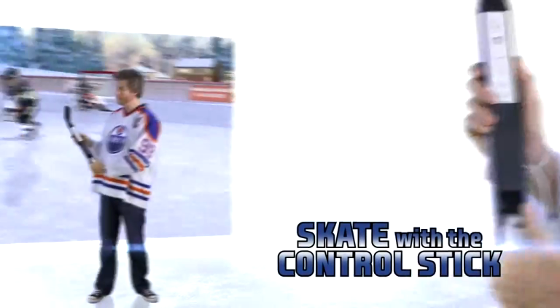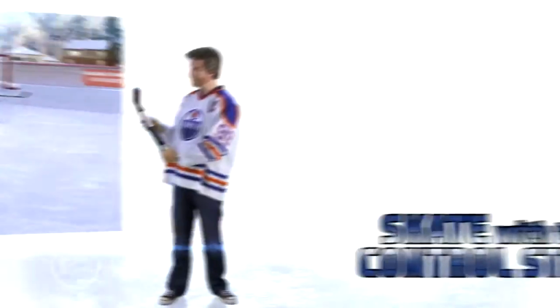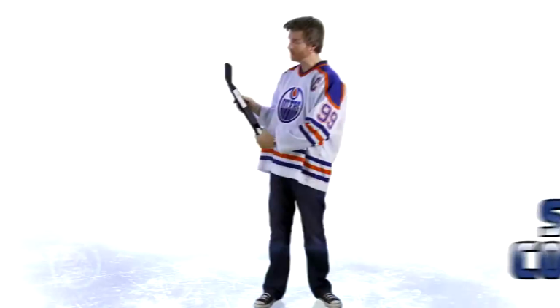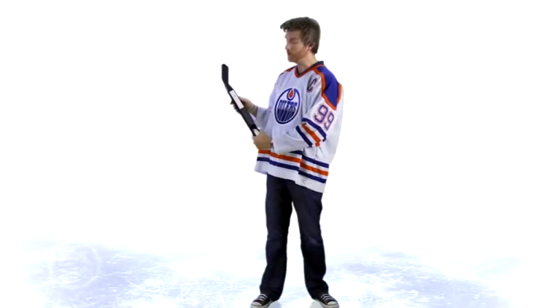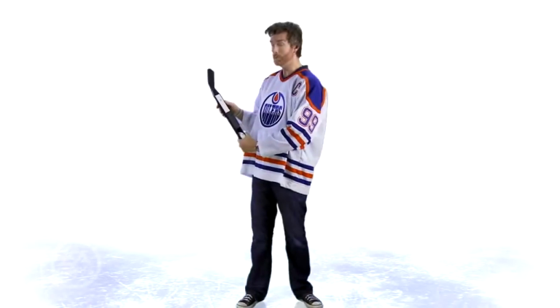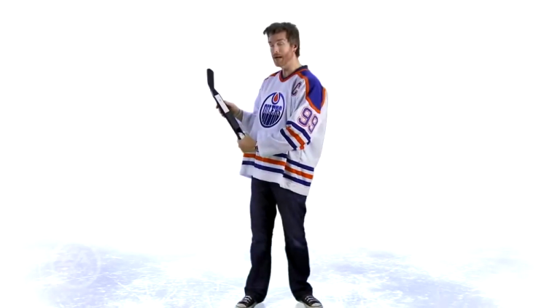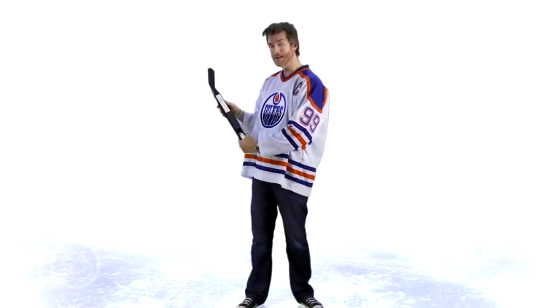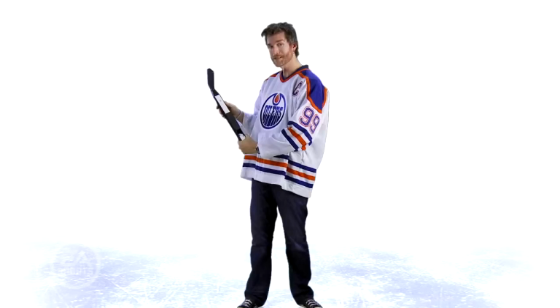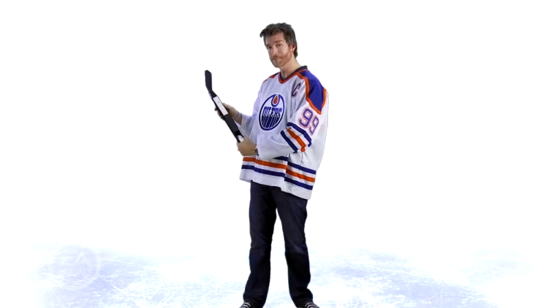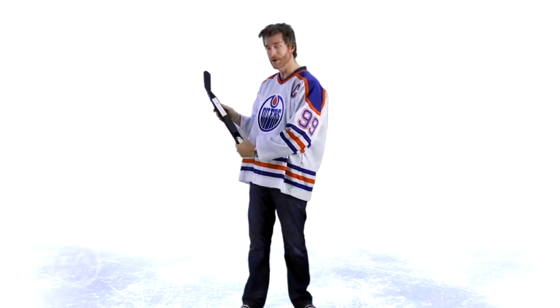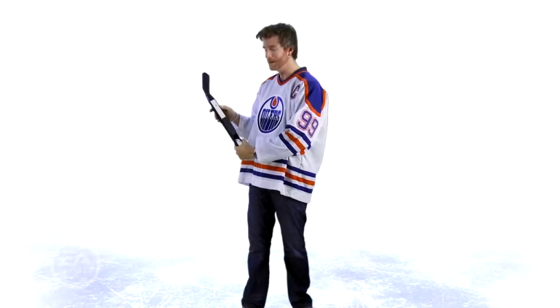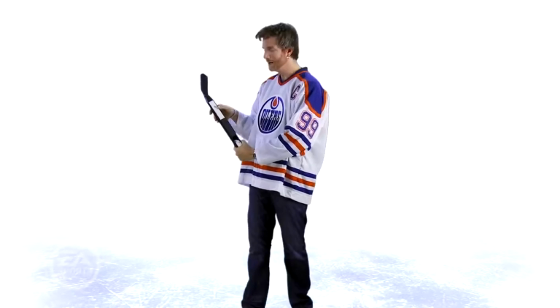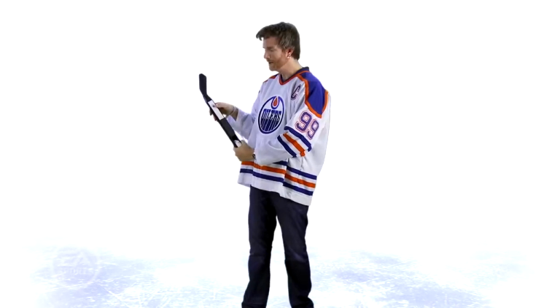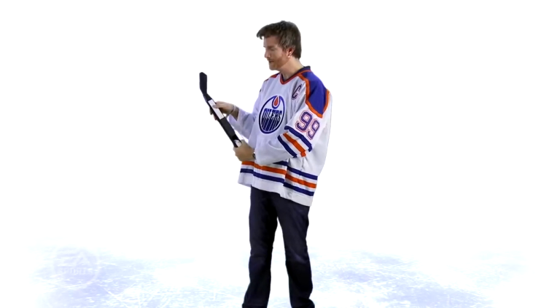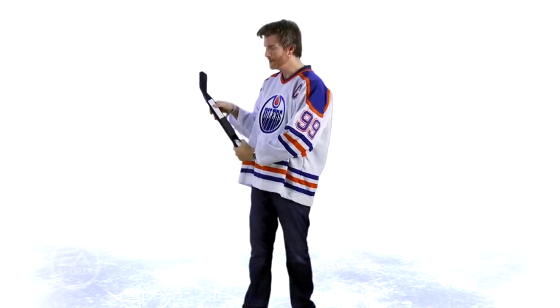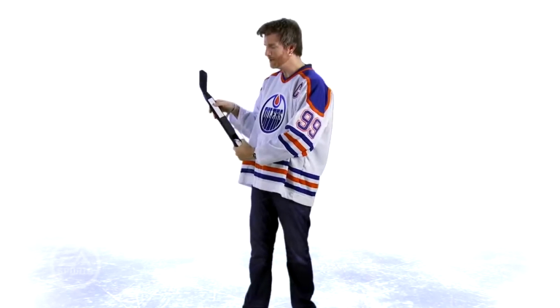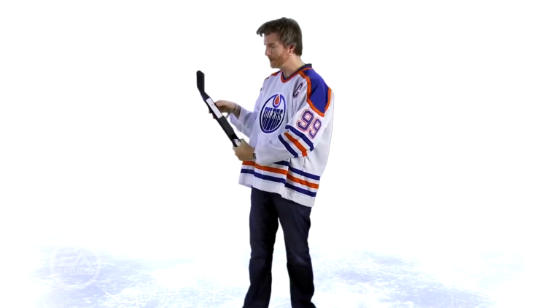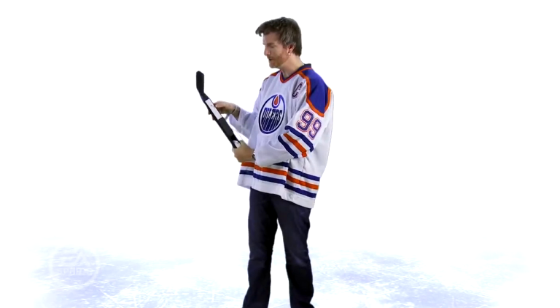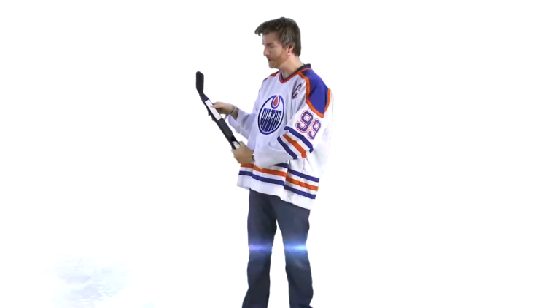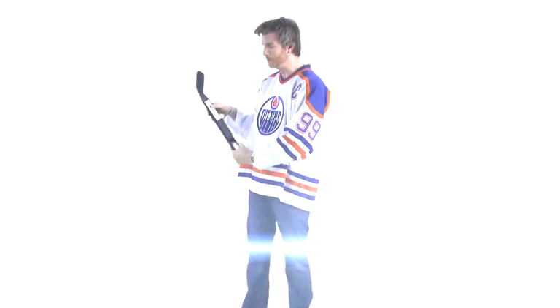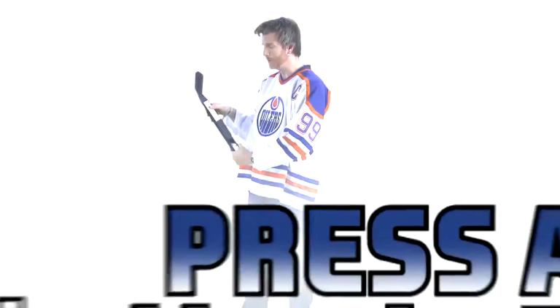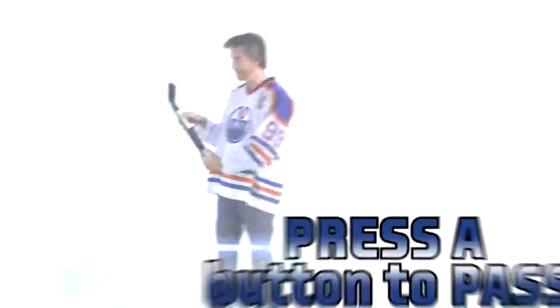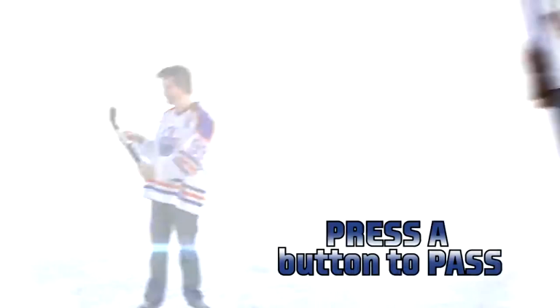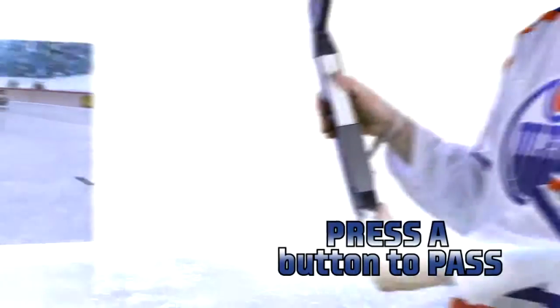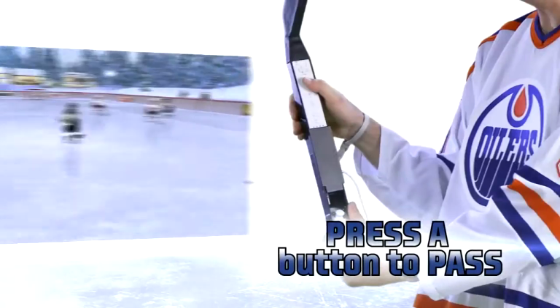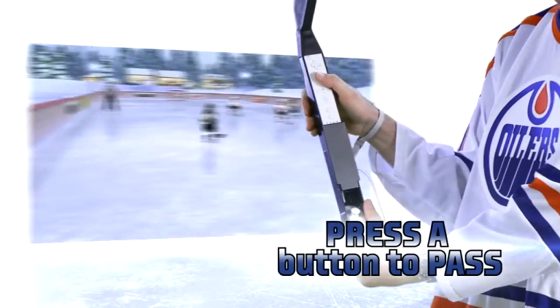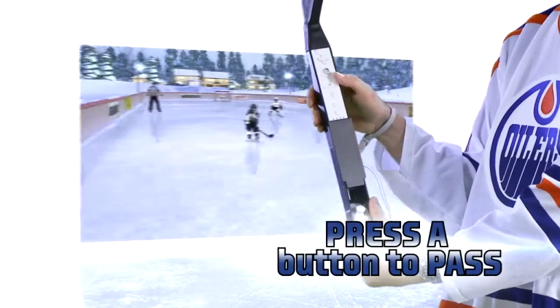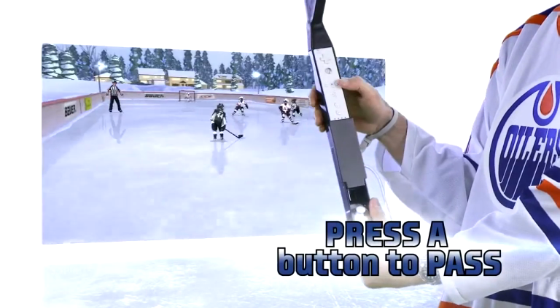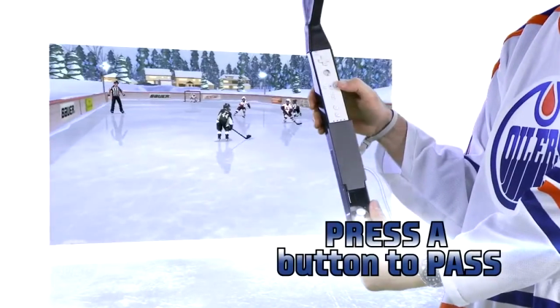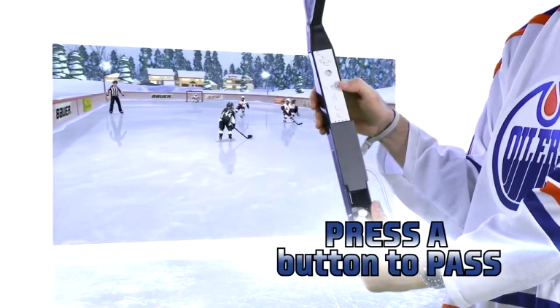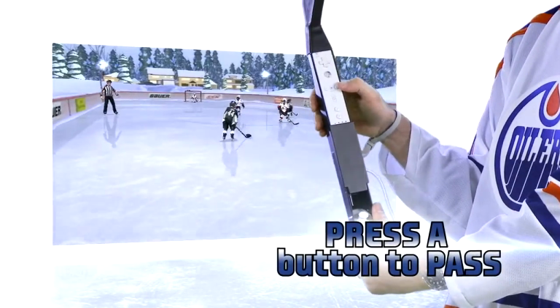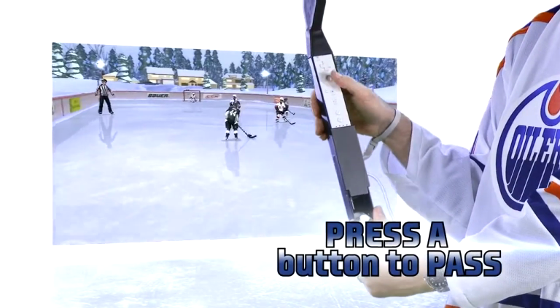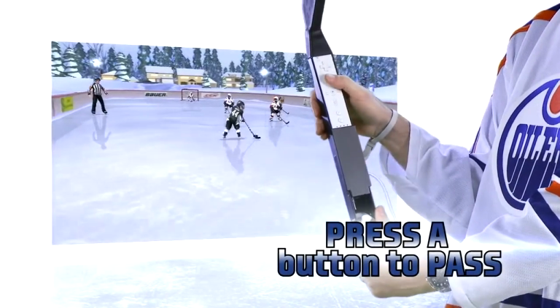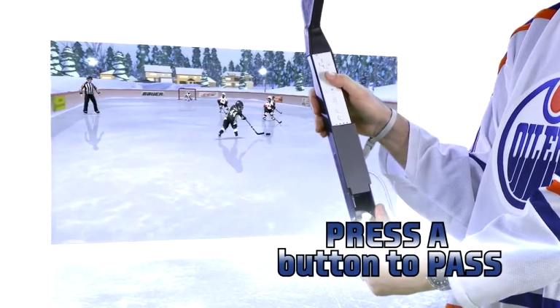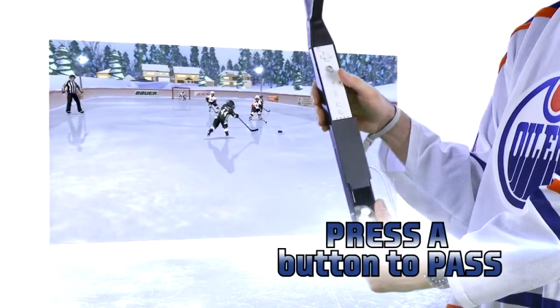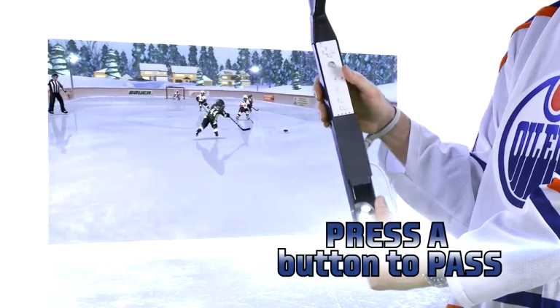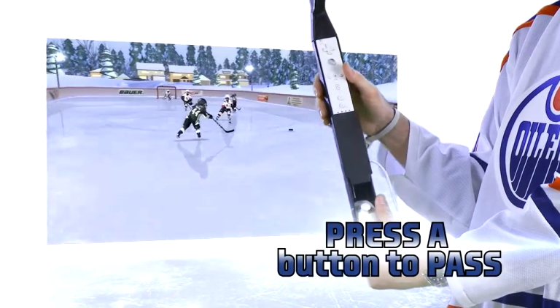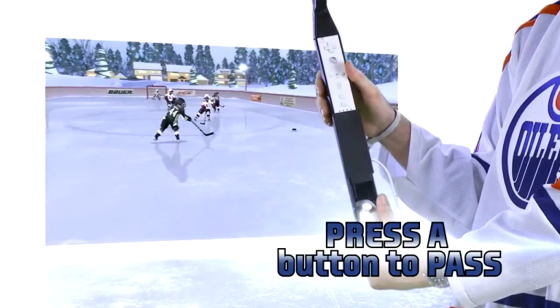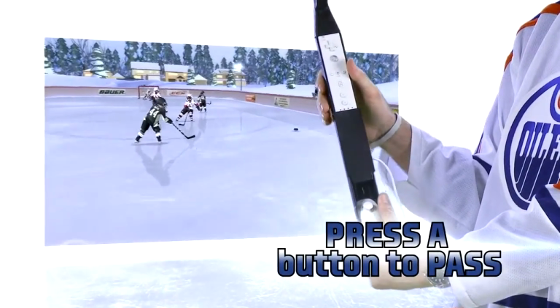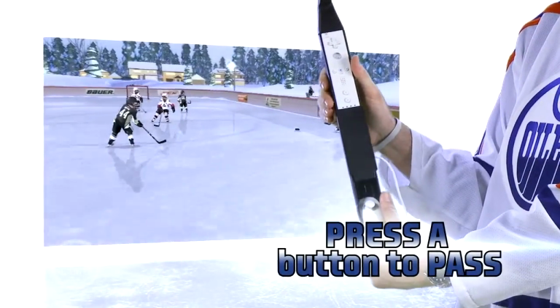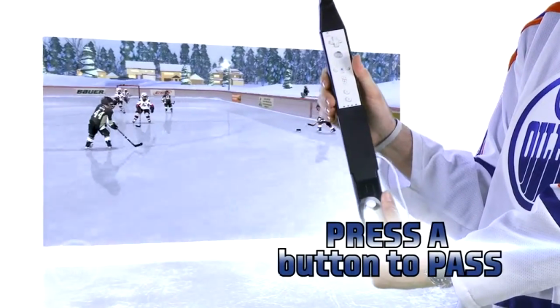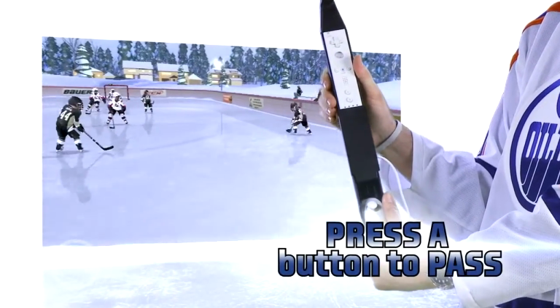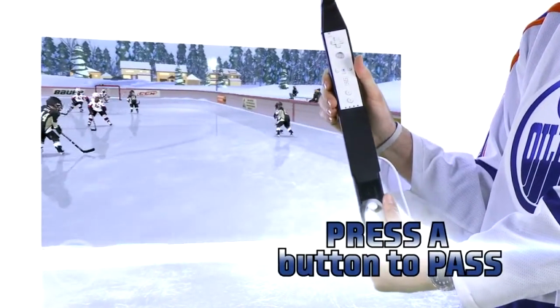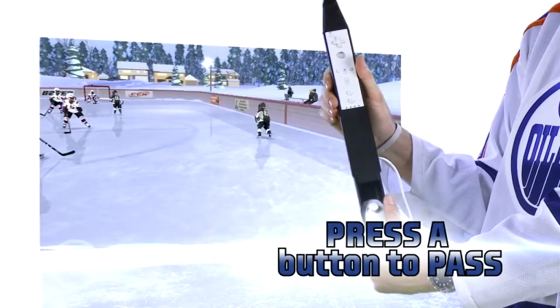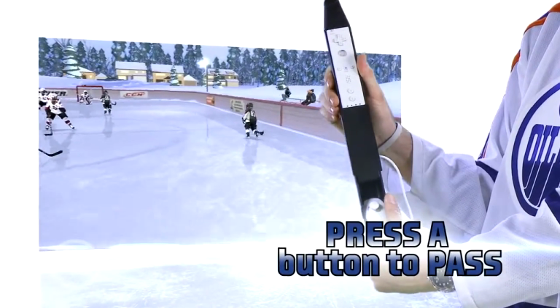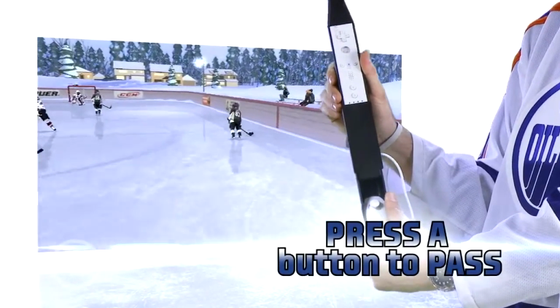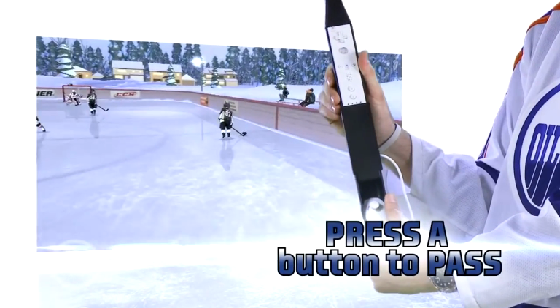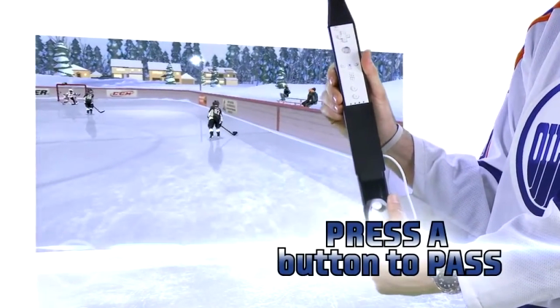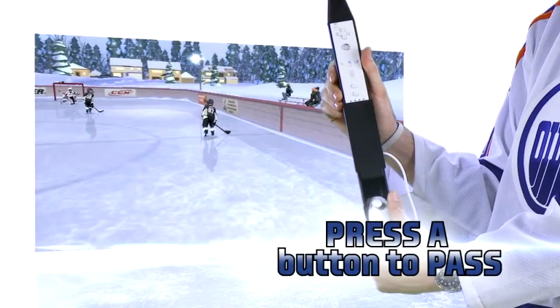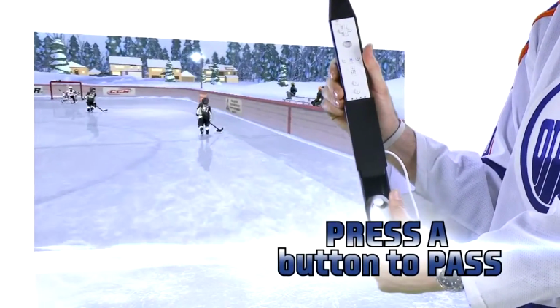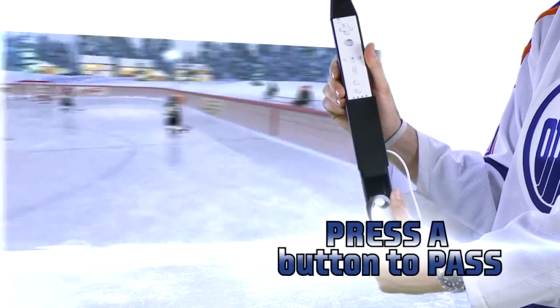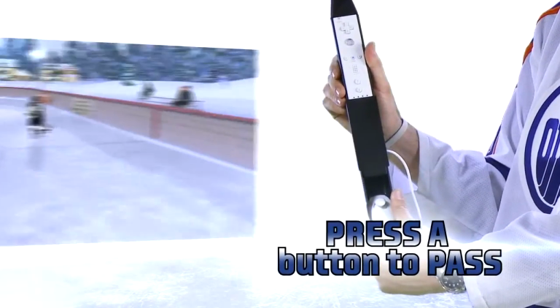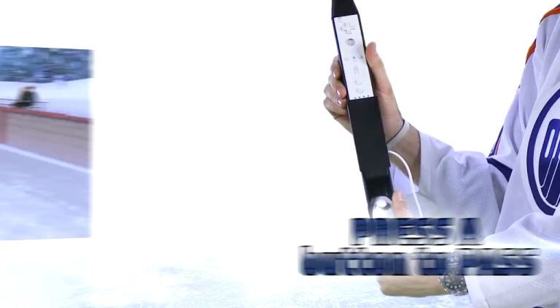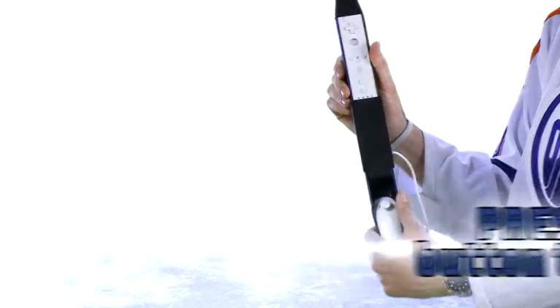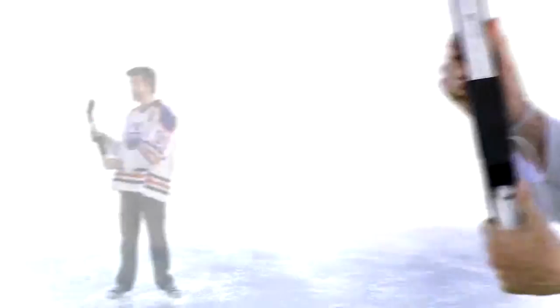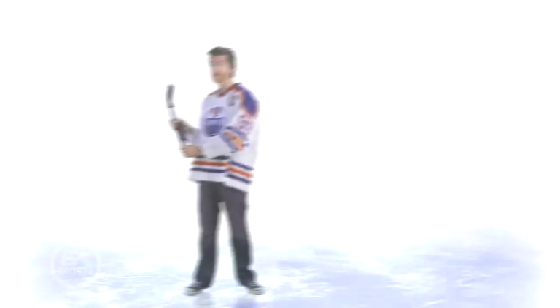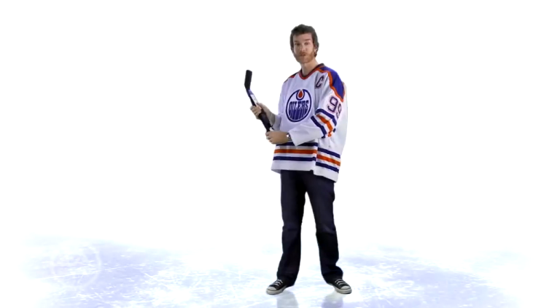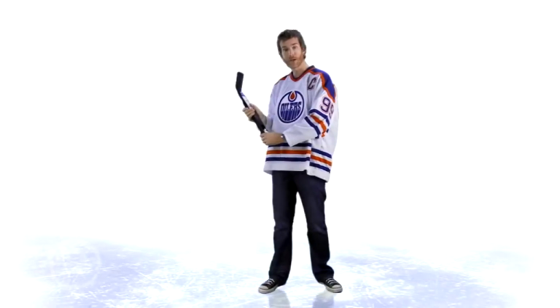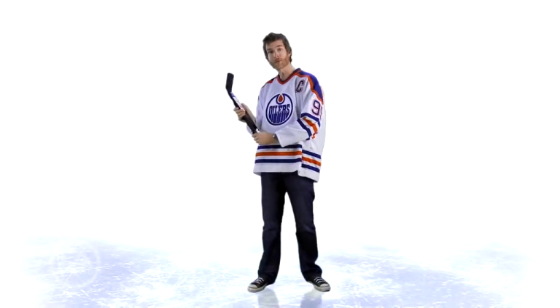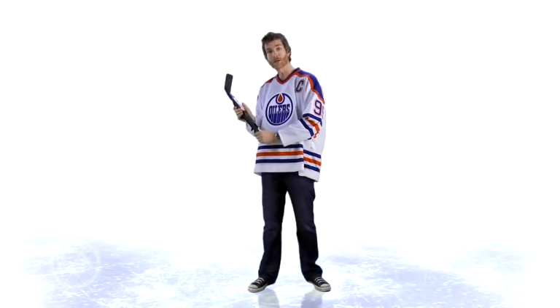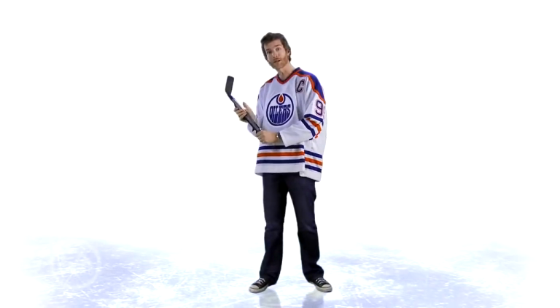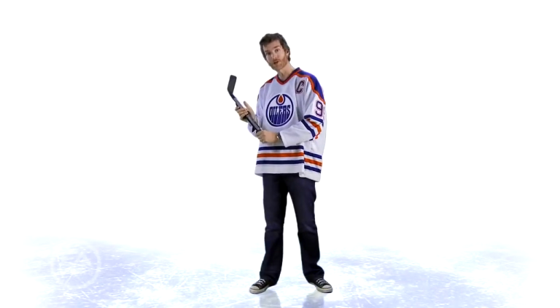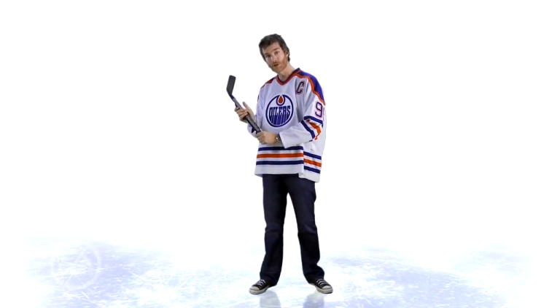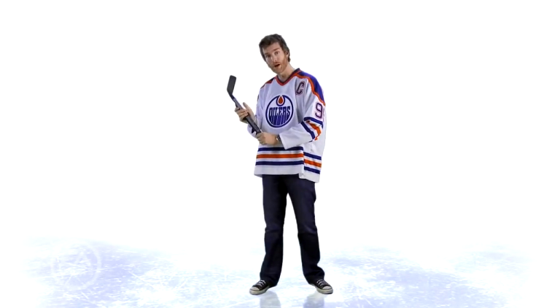If you want to pass the puck, this is the button you need right here — this is the A button. Hit it with your thumb. That'll pass to the best person around you.